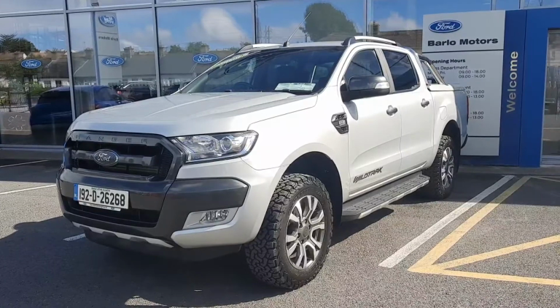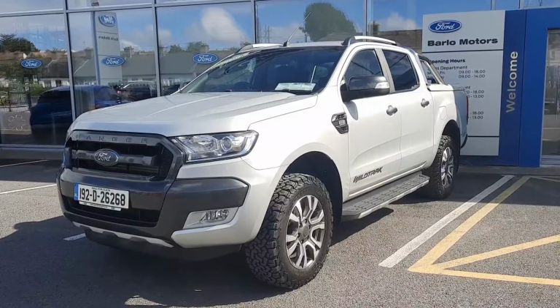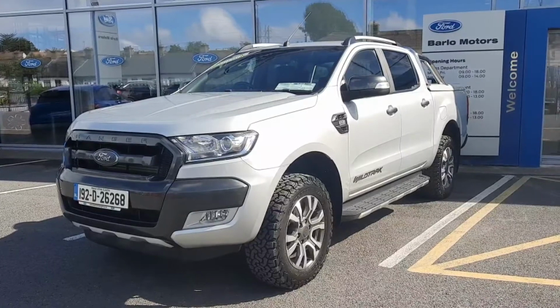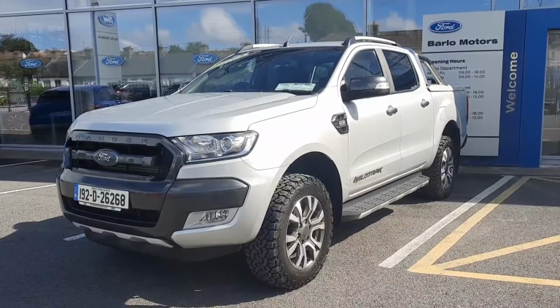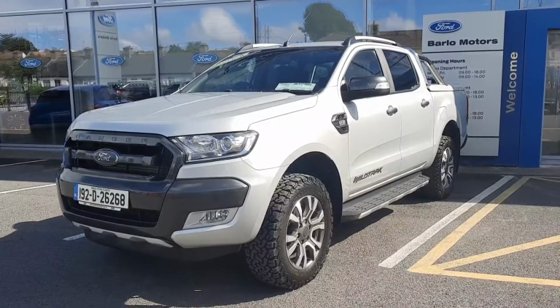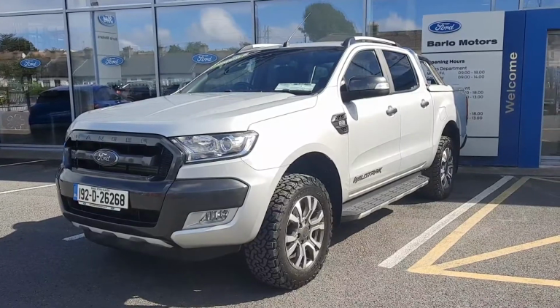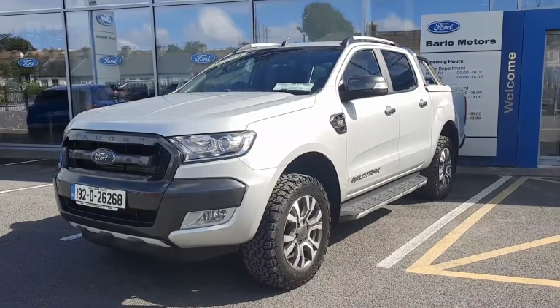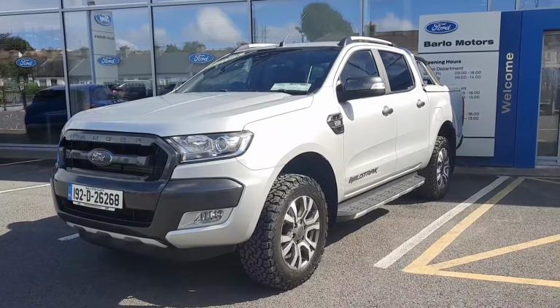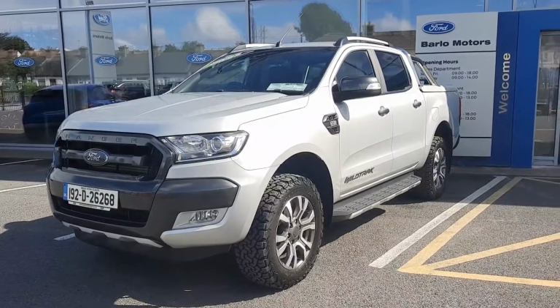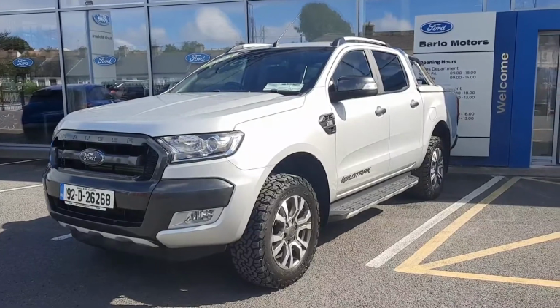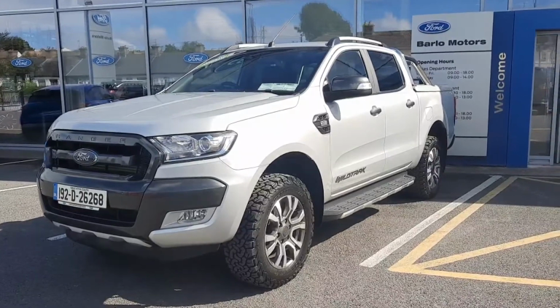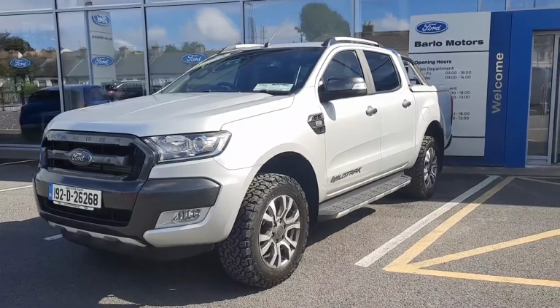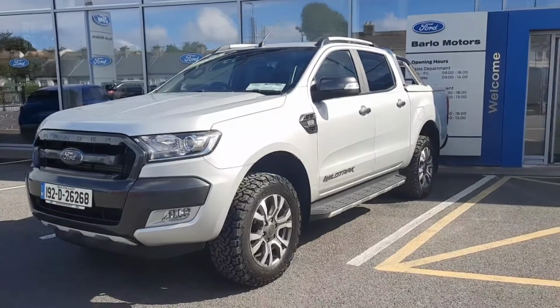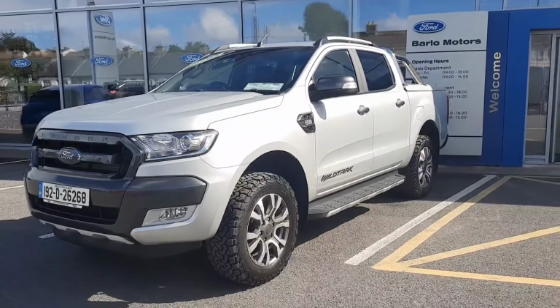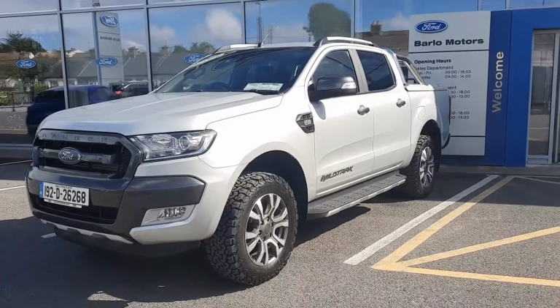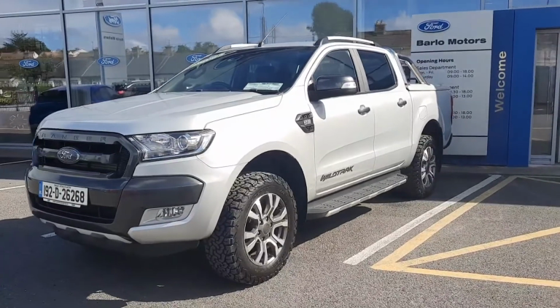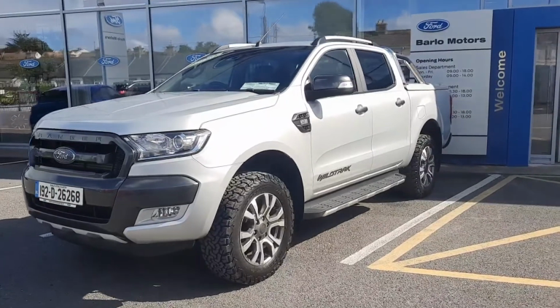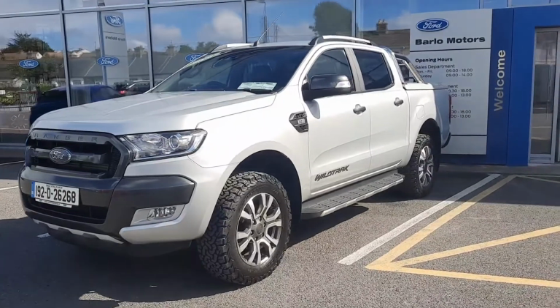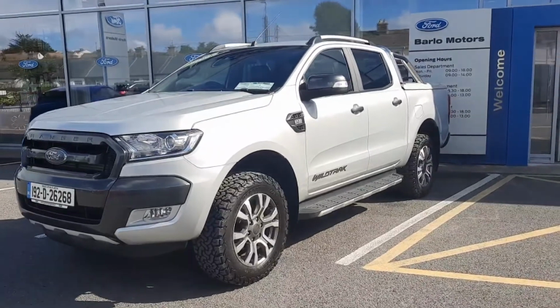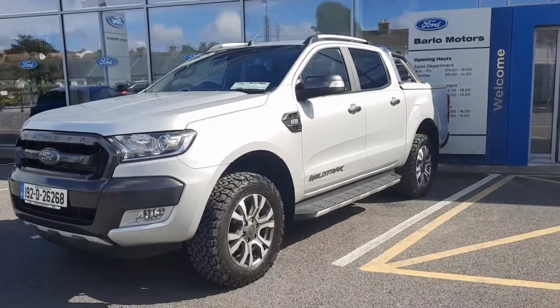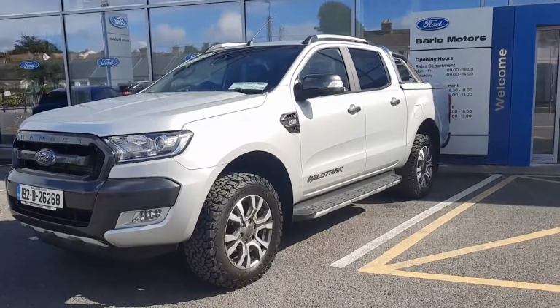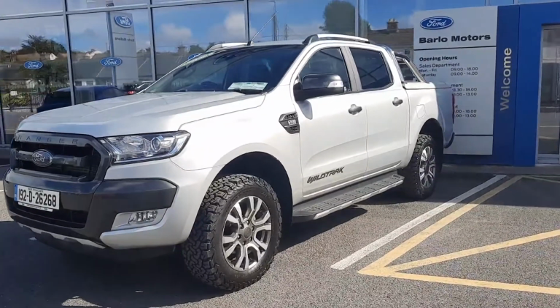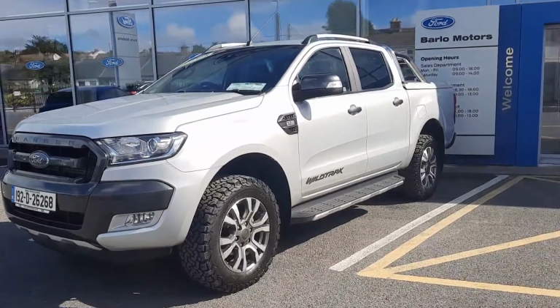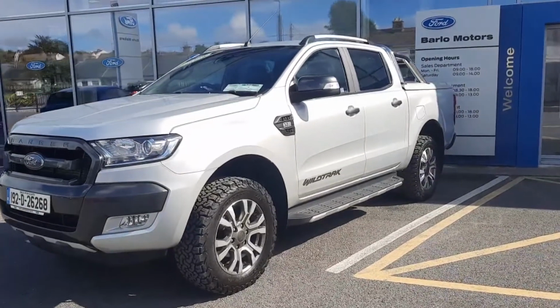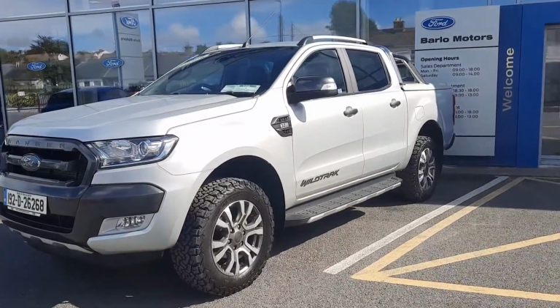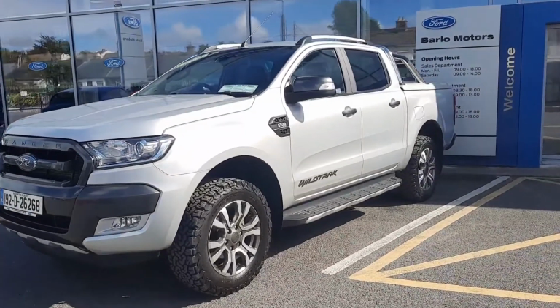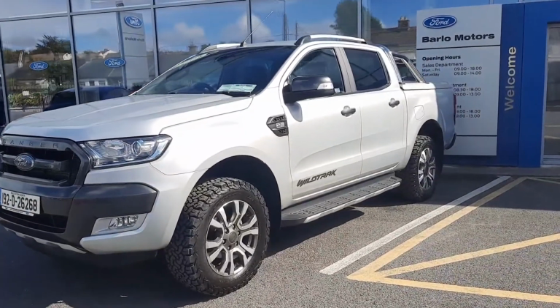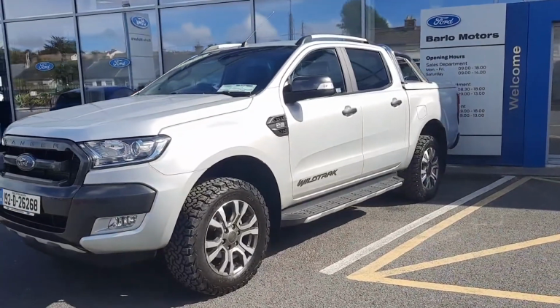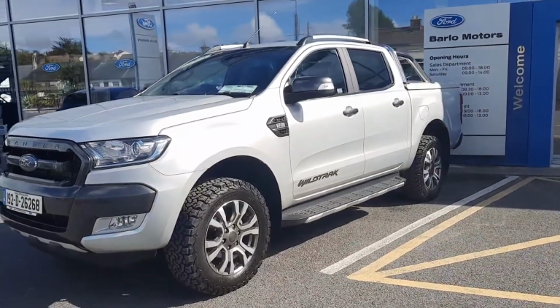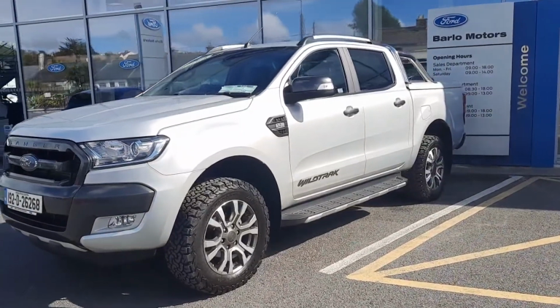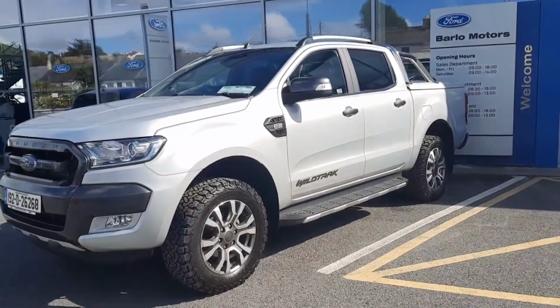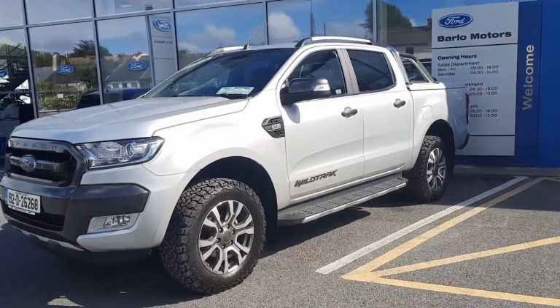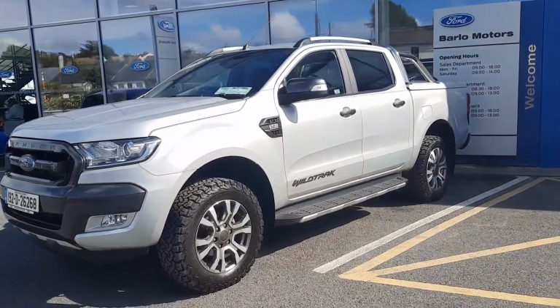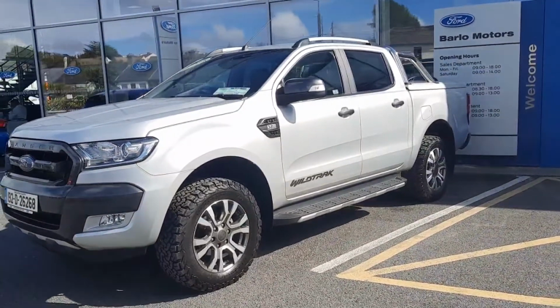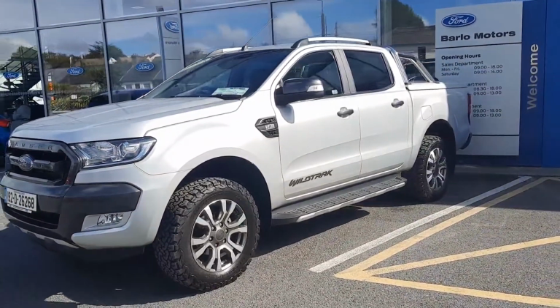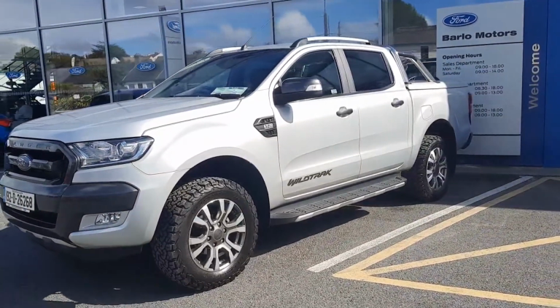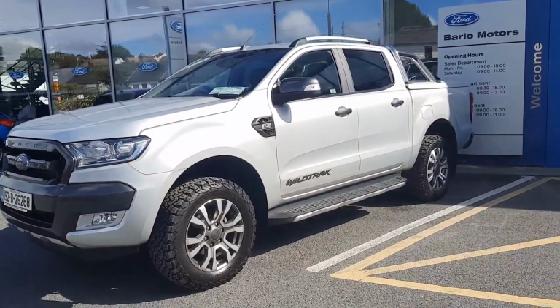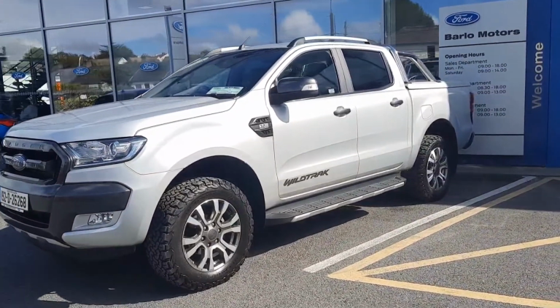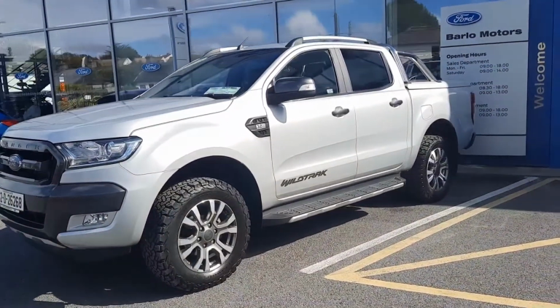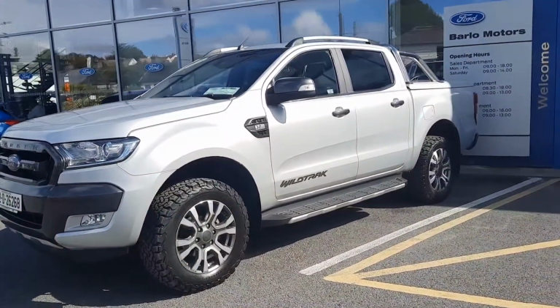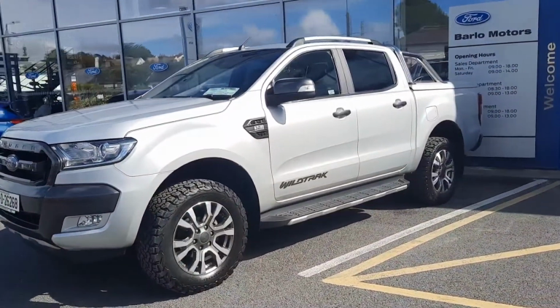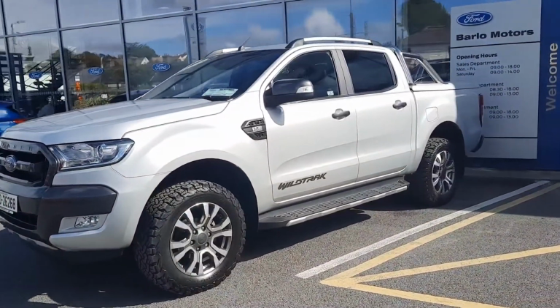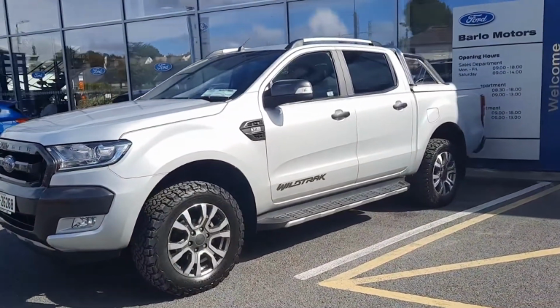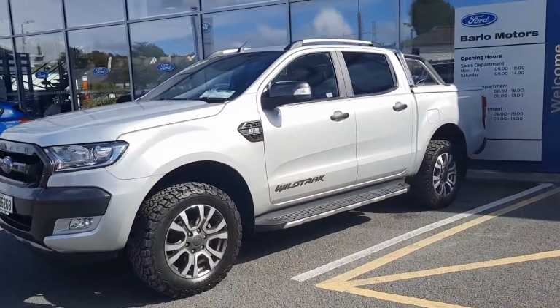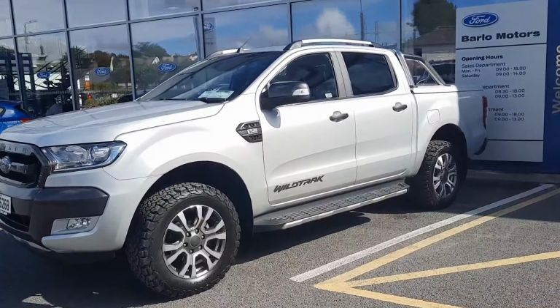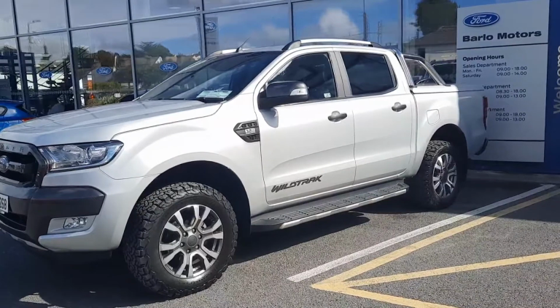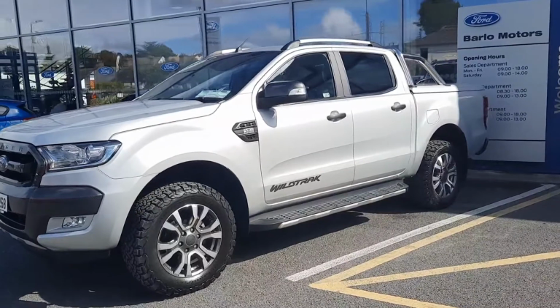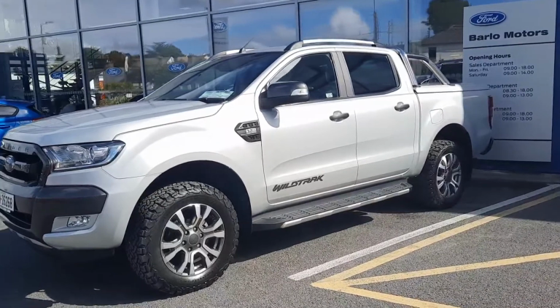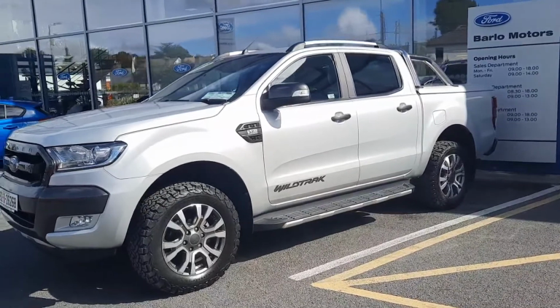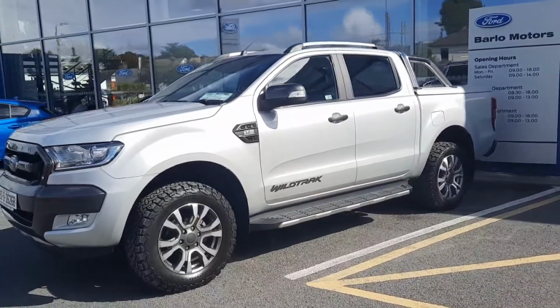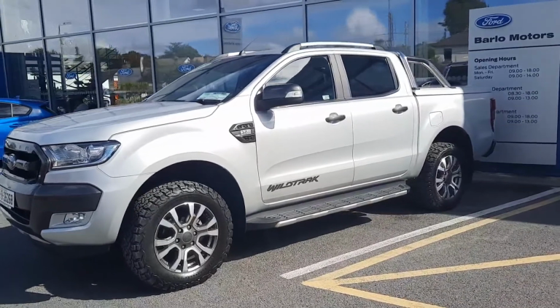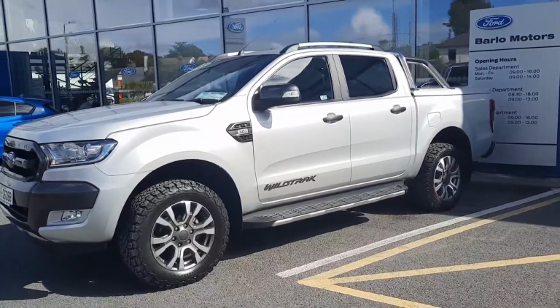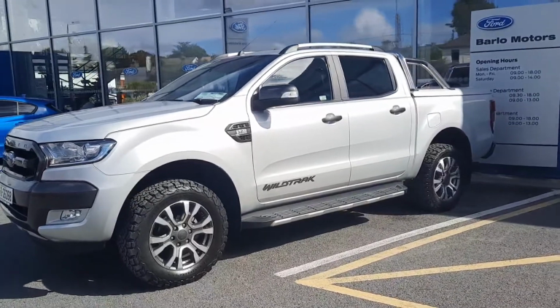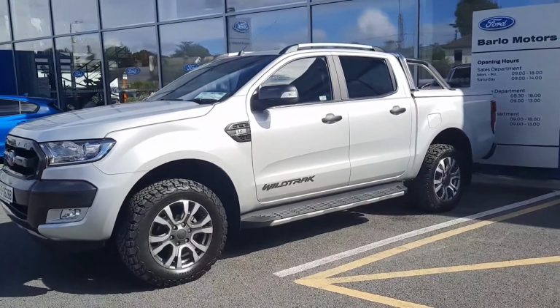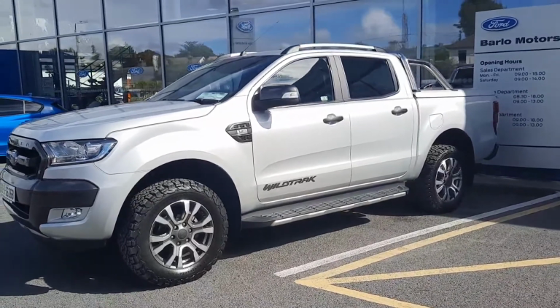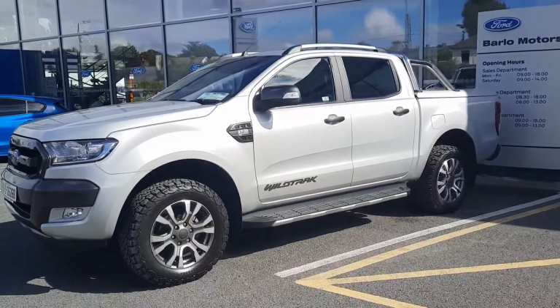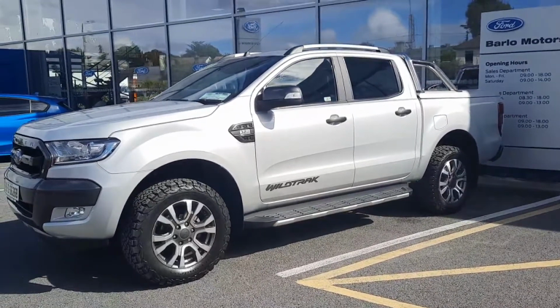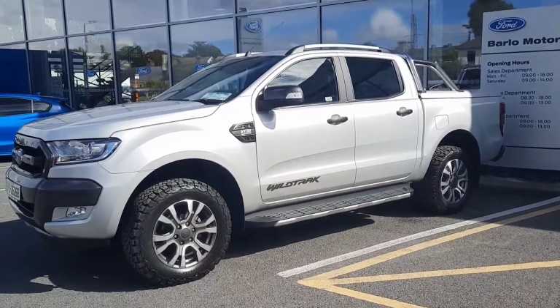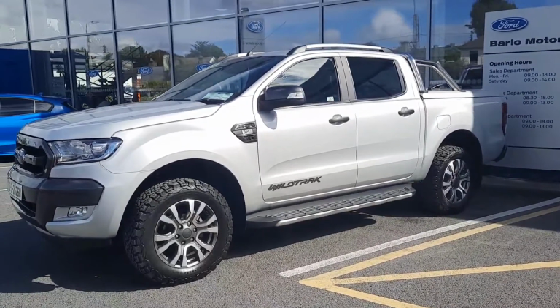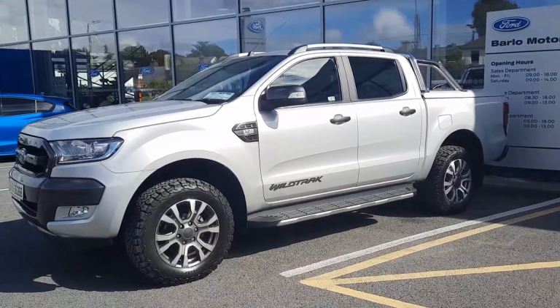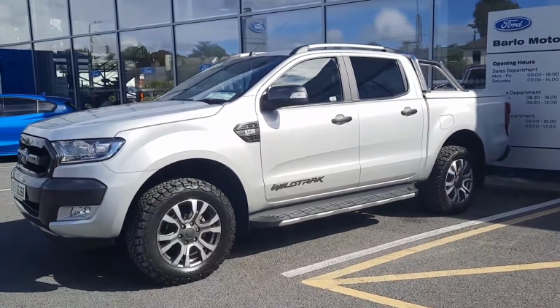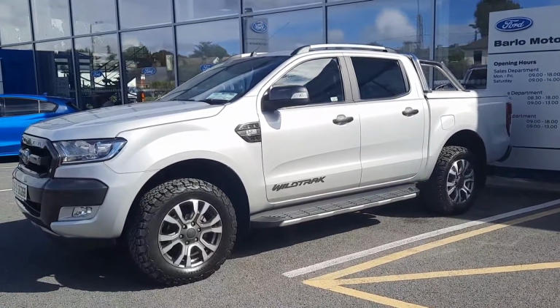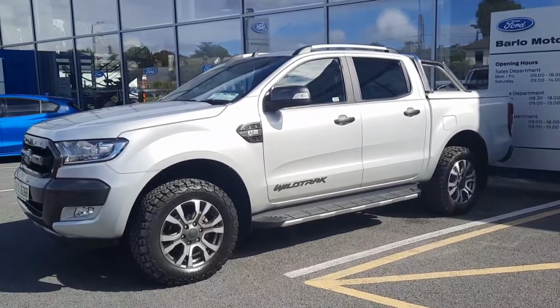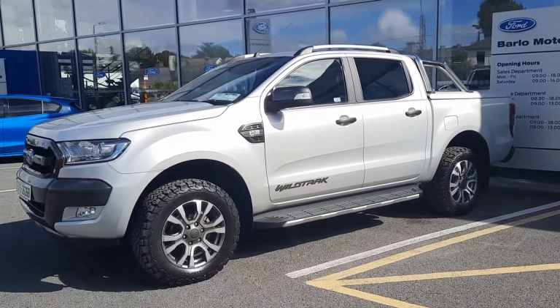Hi, welcome to Barlow Motor Group in Clonmel. Here we have a 192 Ford Ranger 3.2 manual Wild Track.